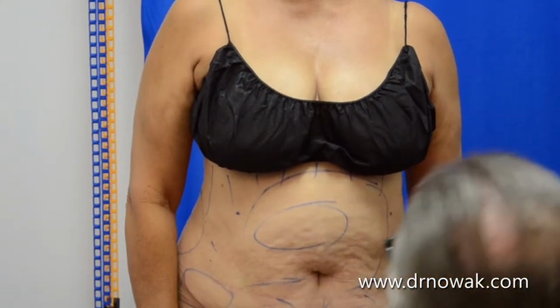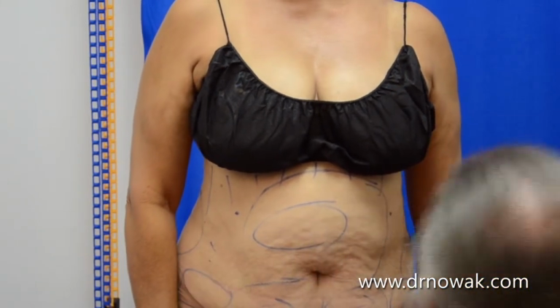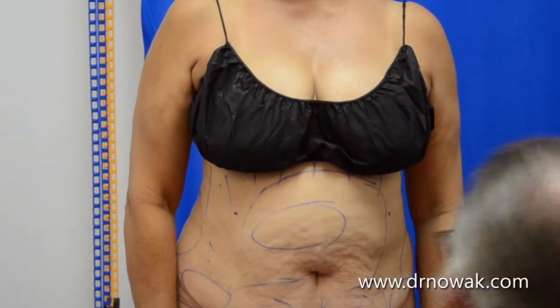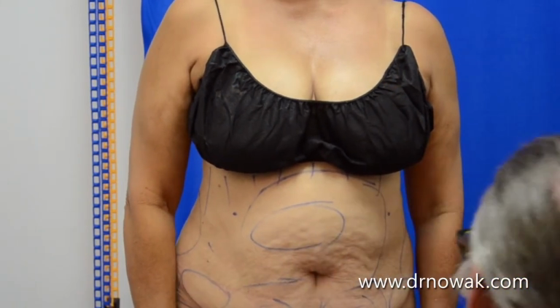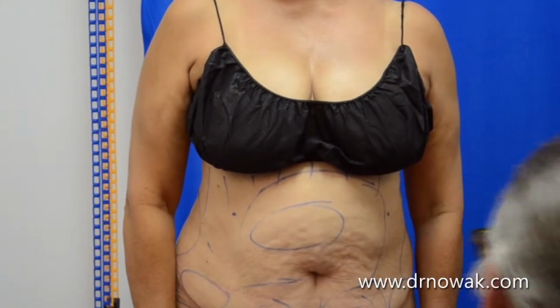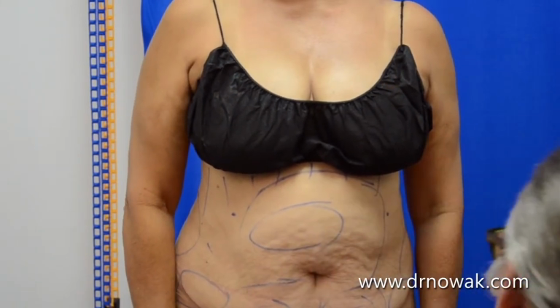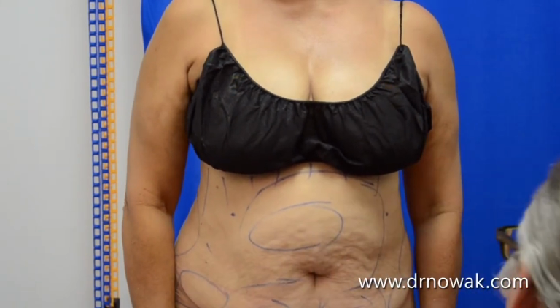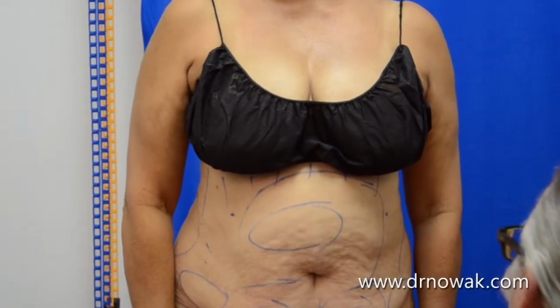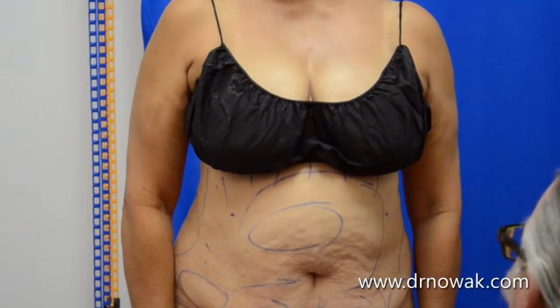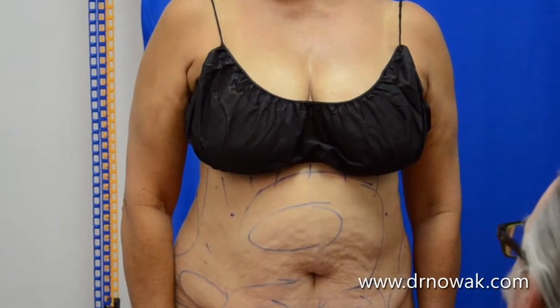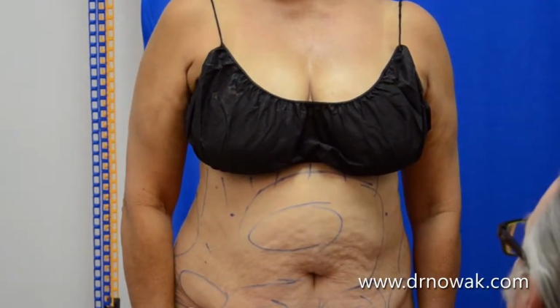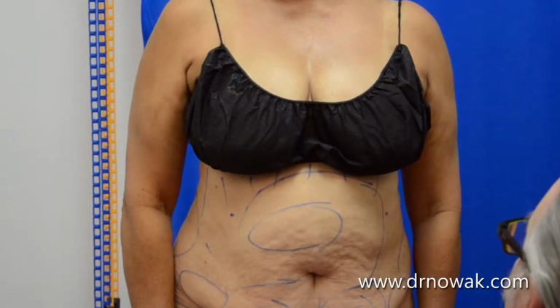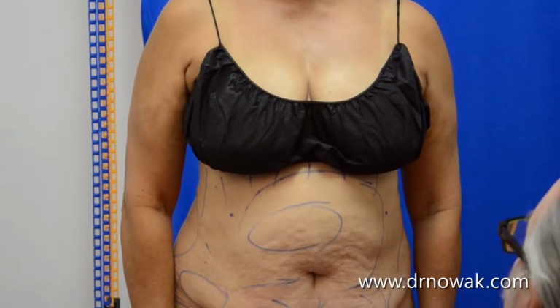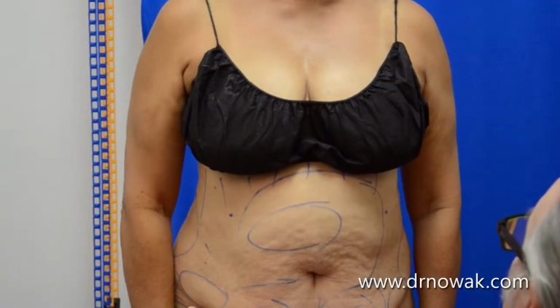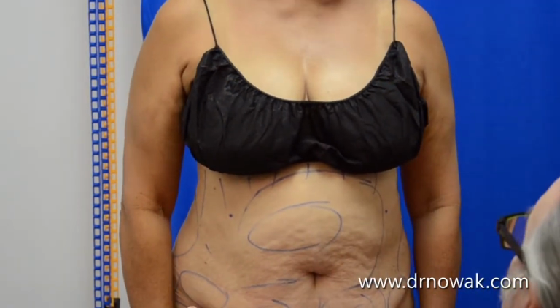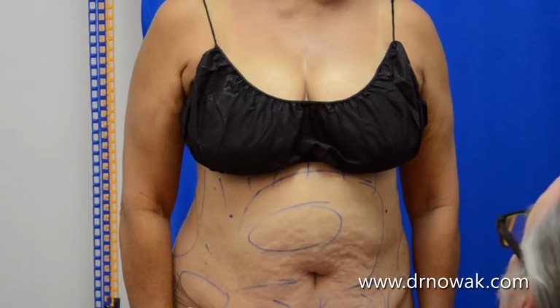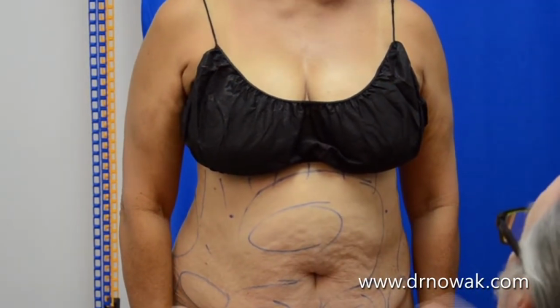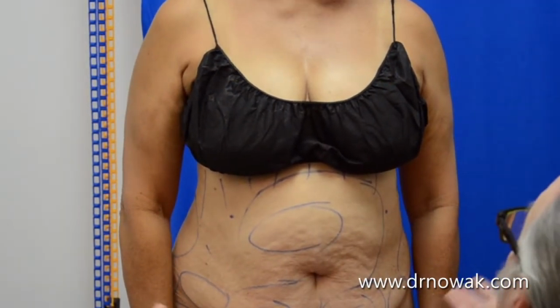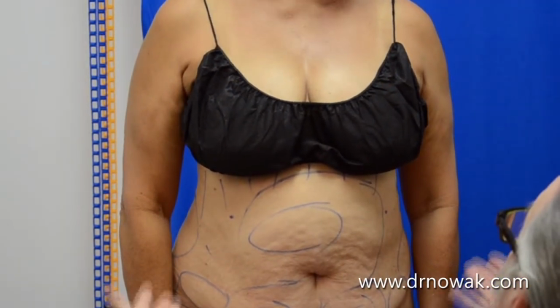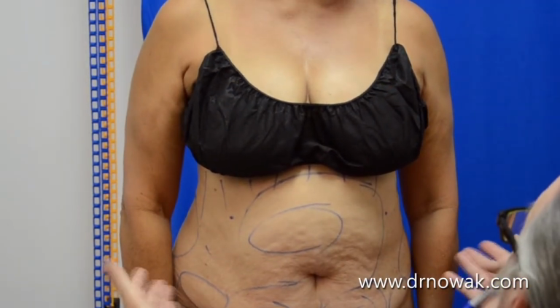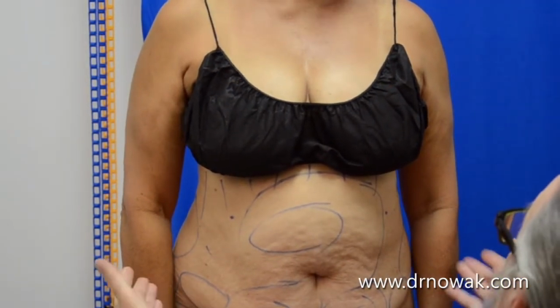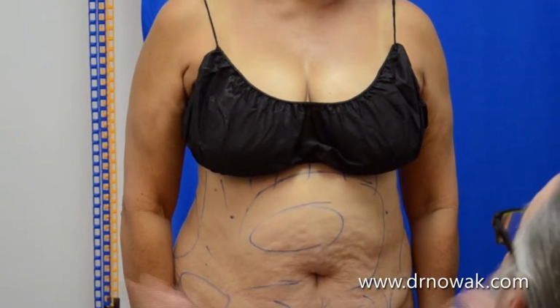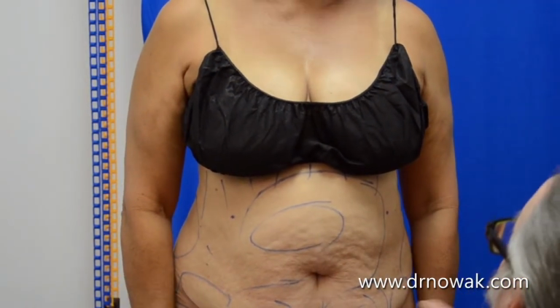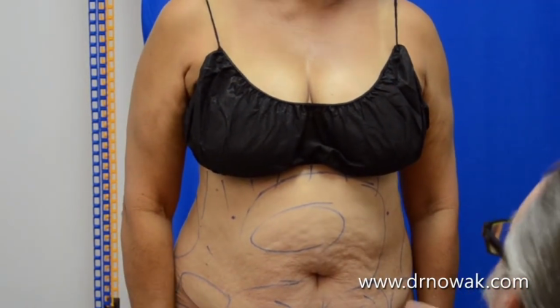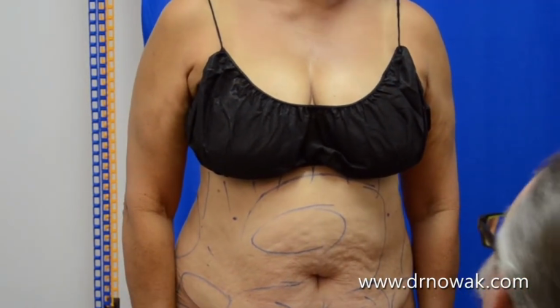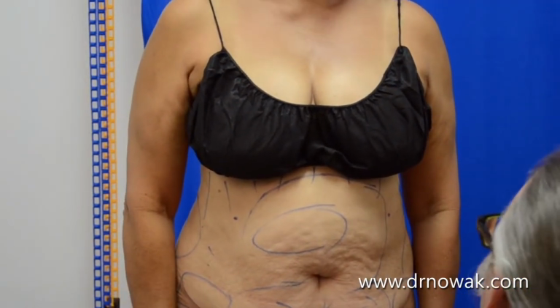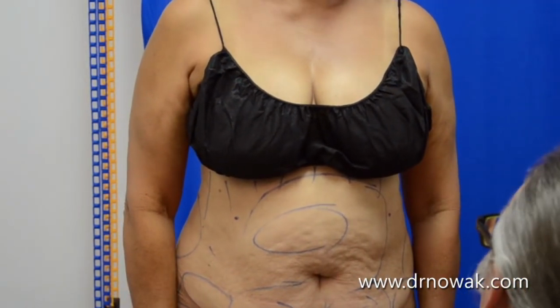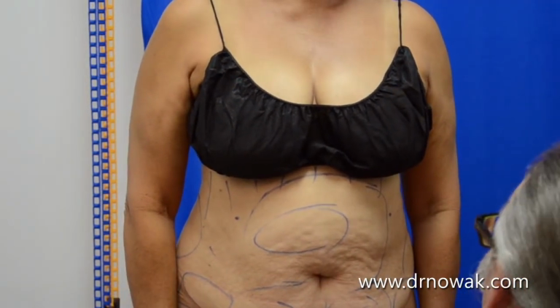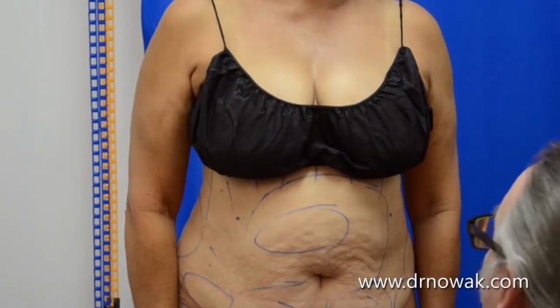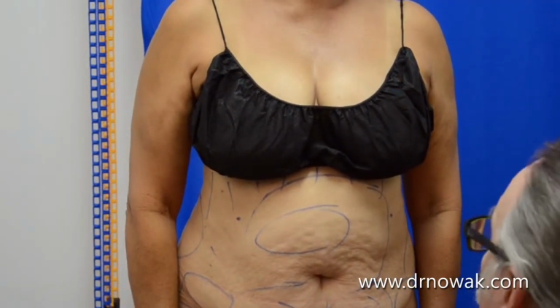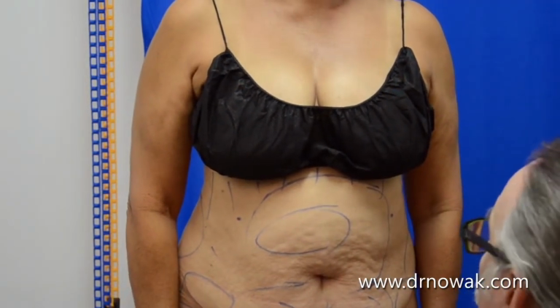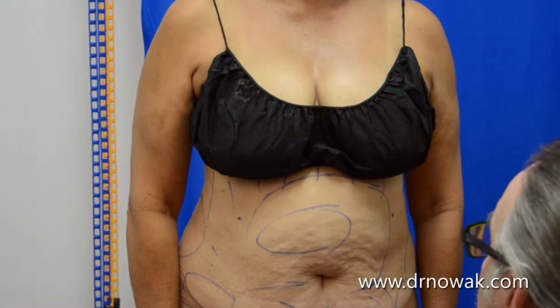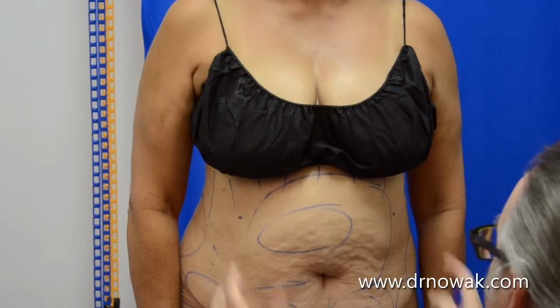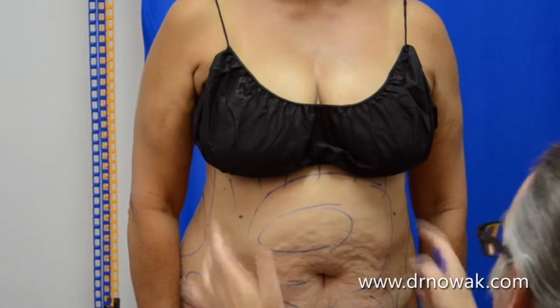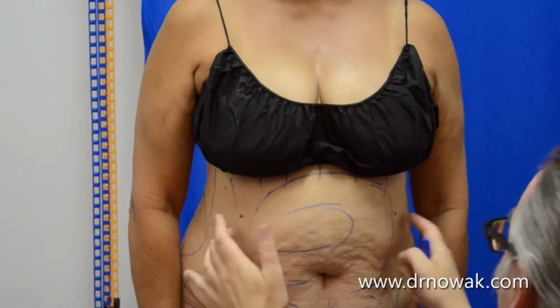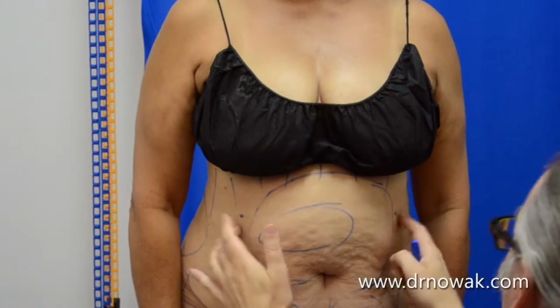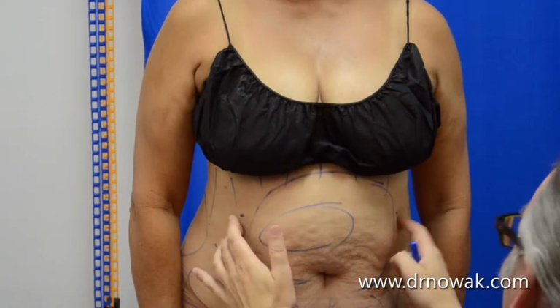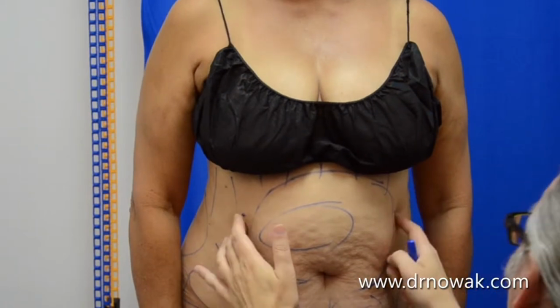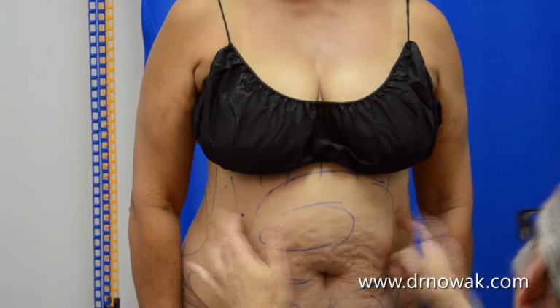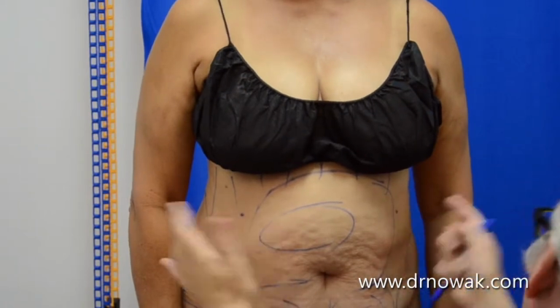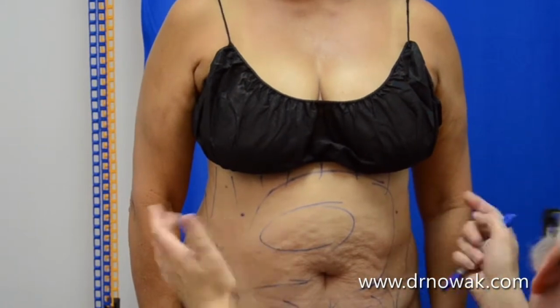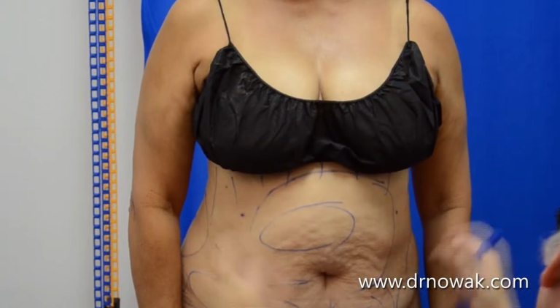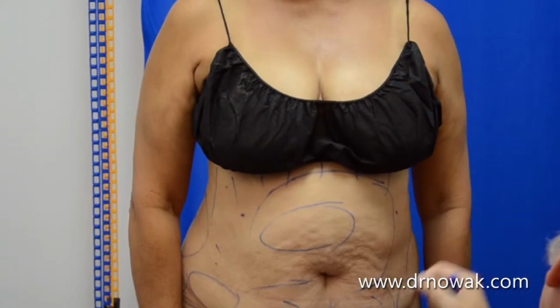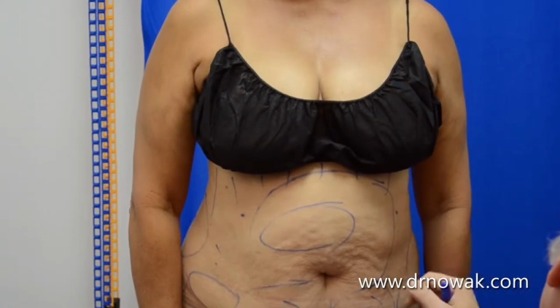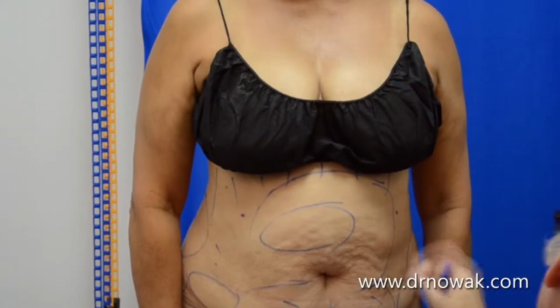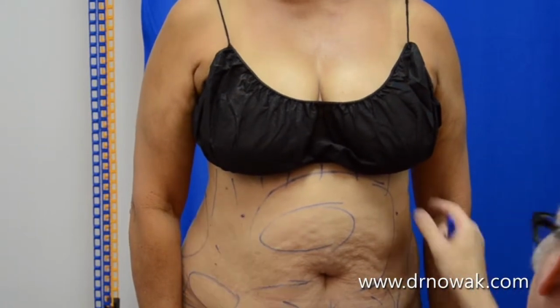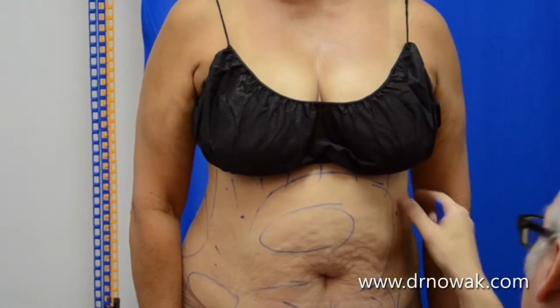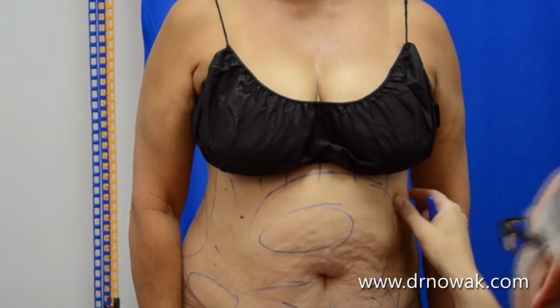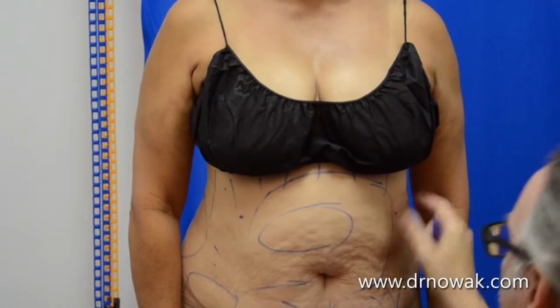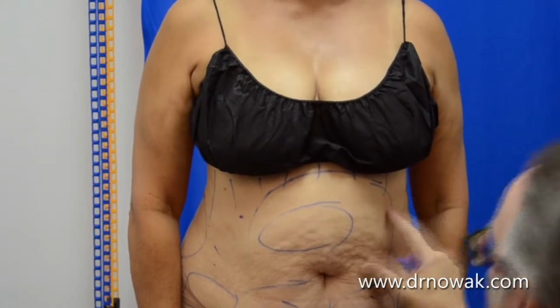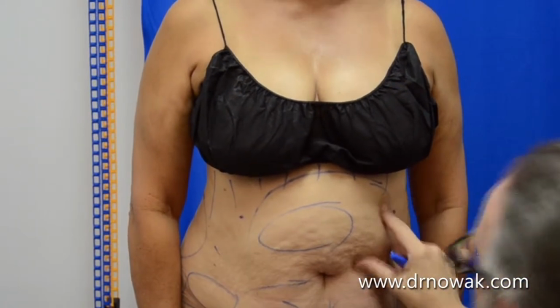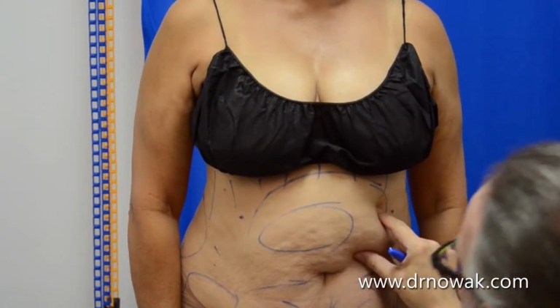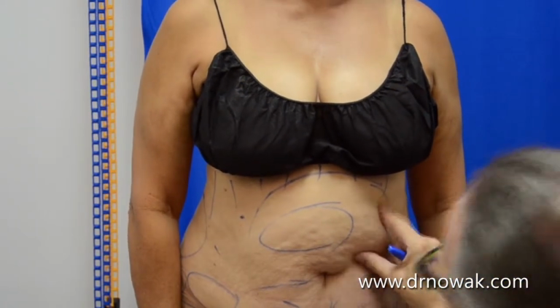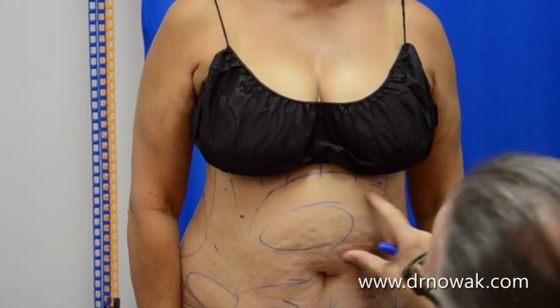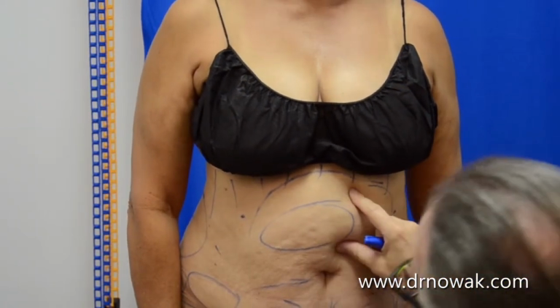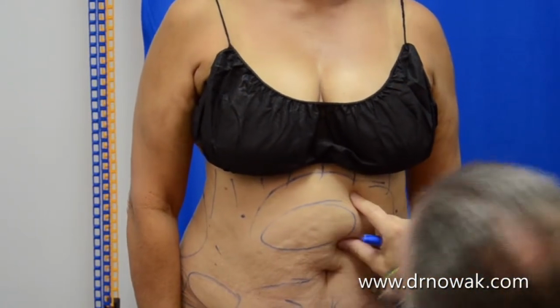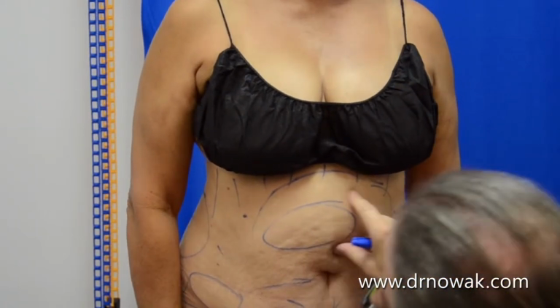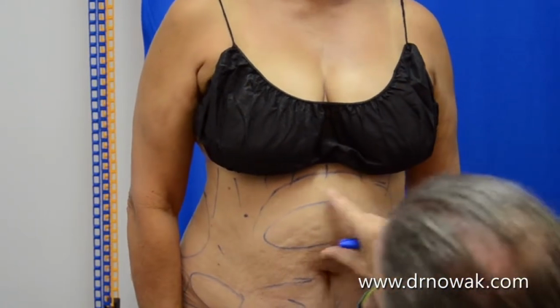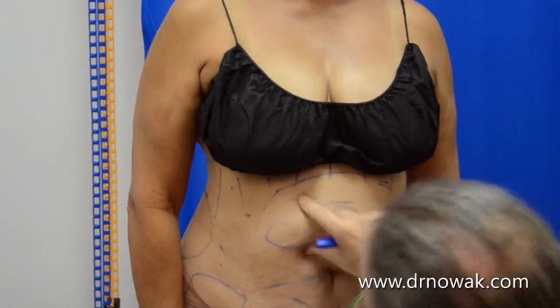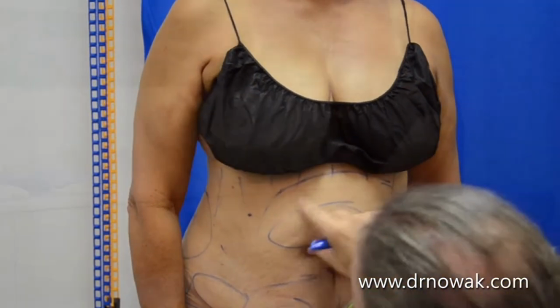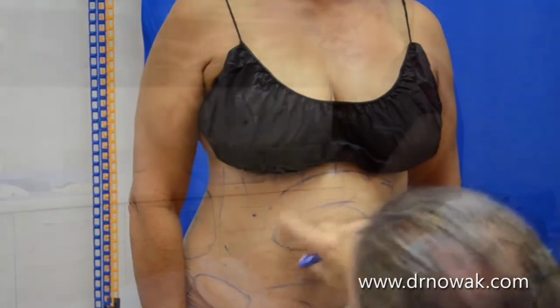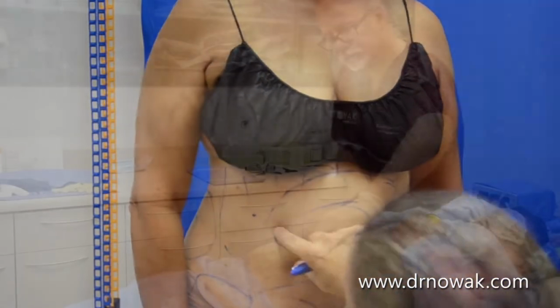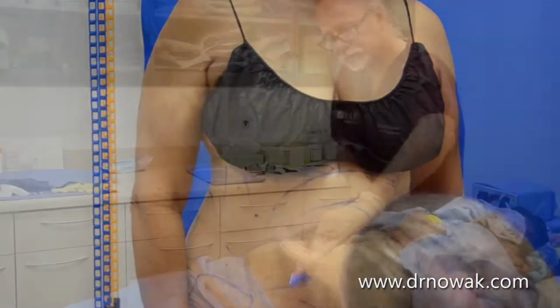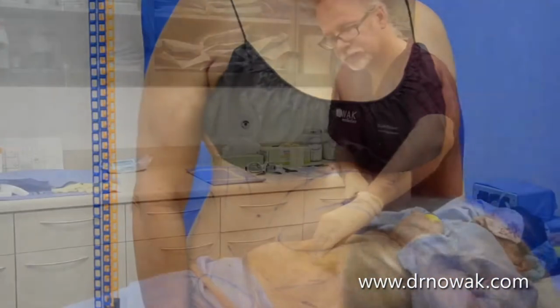We'll have a couple of incisions down here. We'll try to hide them along the waistline, but we'll need a couple up here and a couple in the back area to work on that.